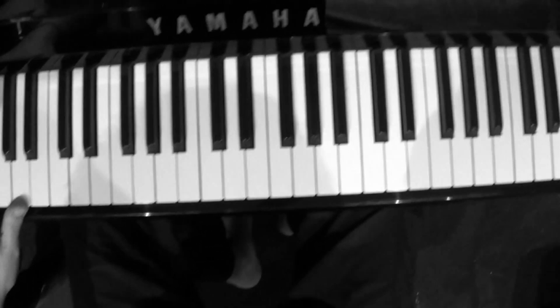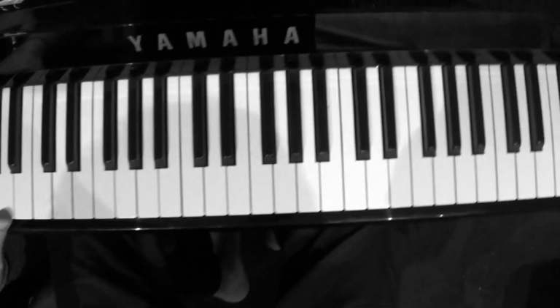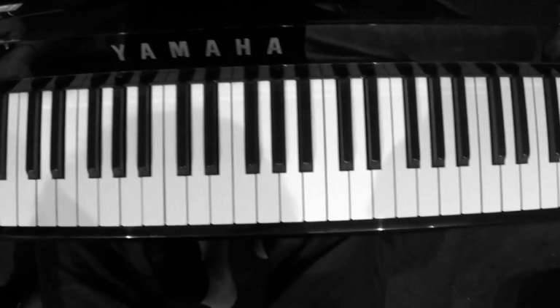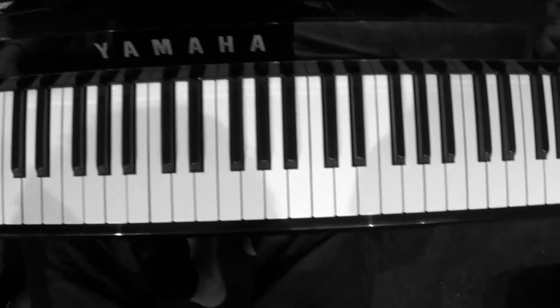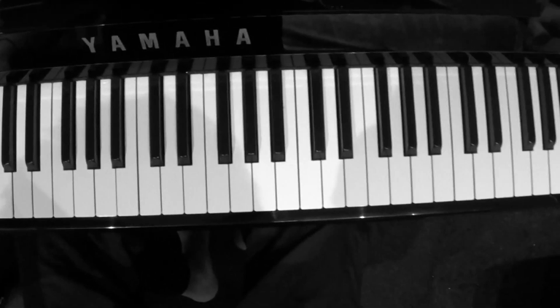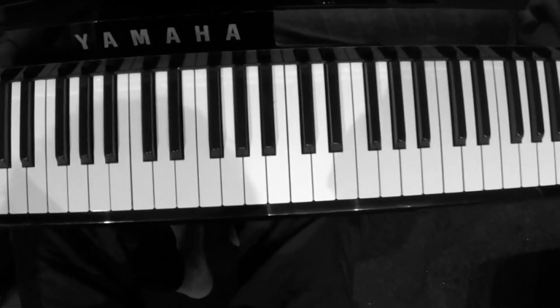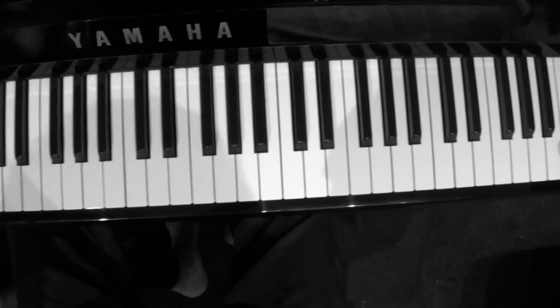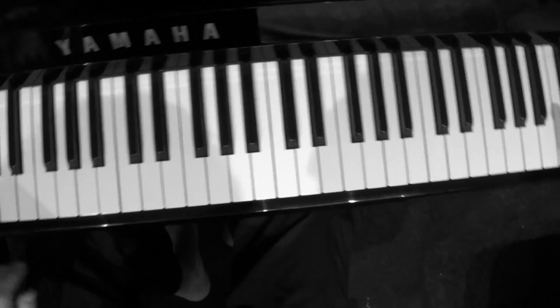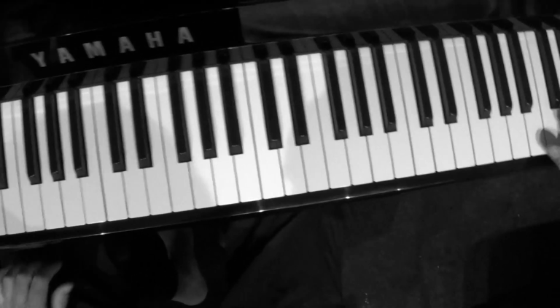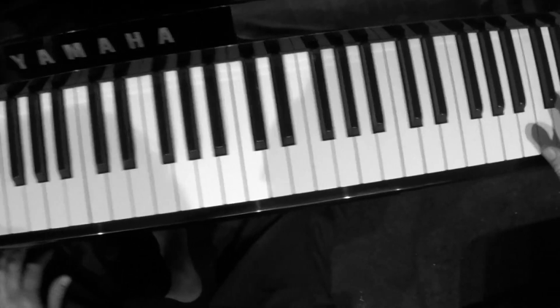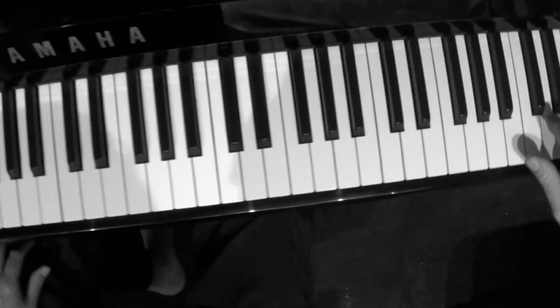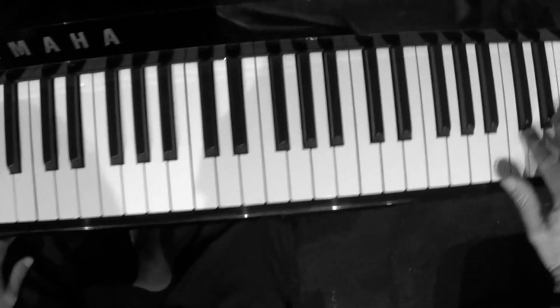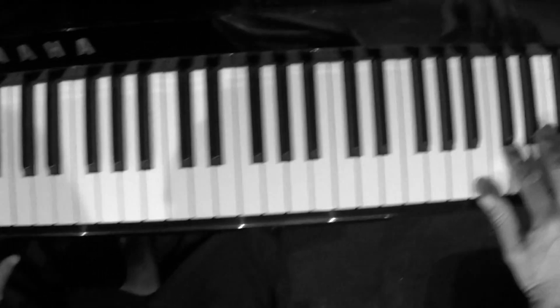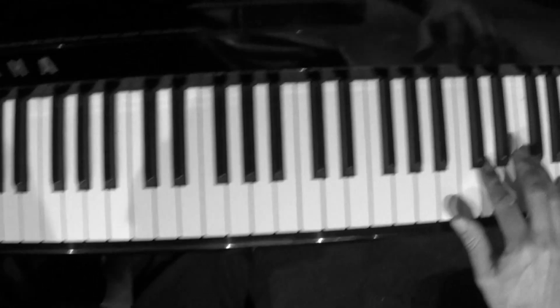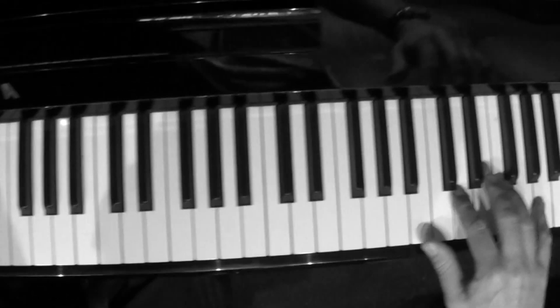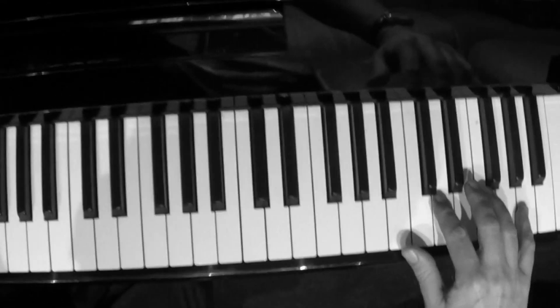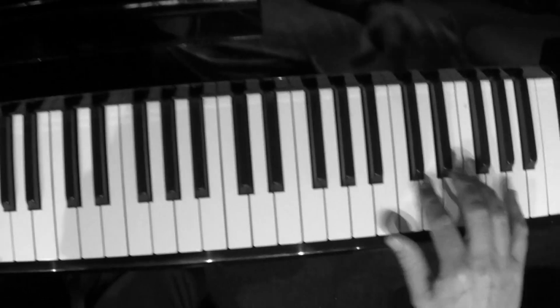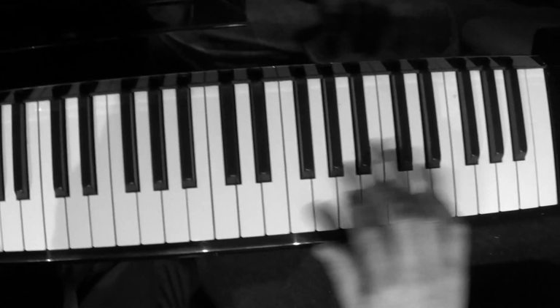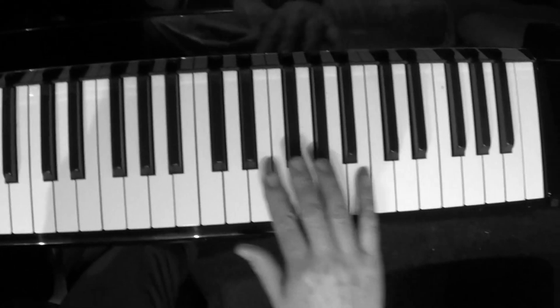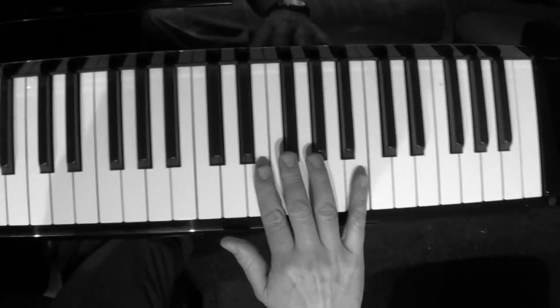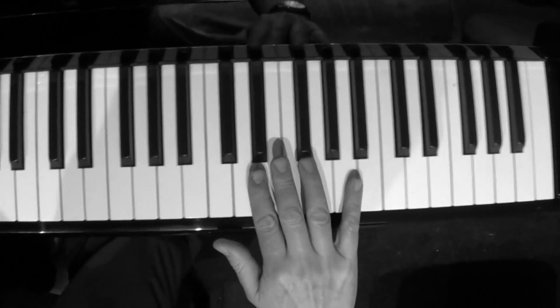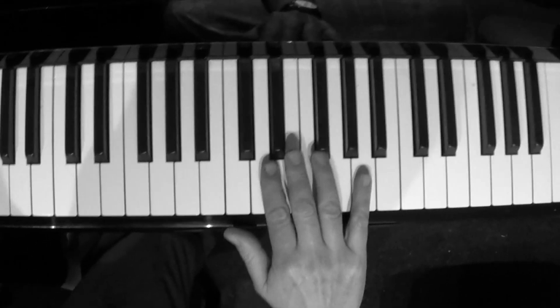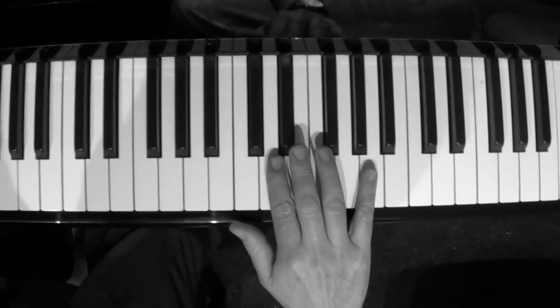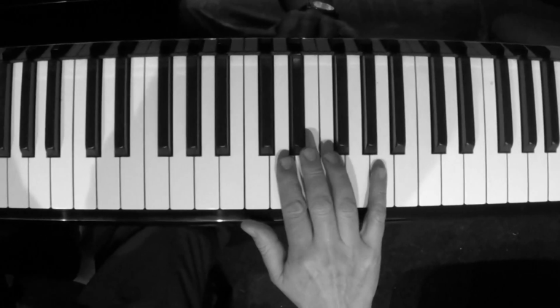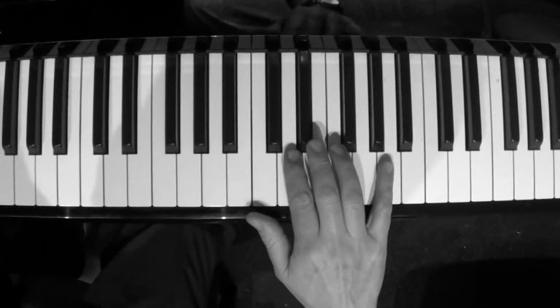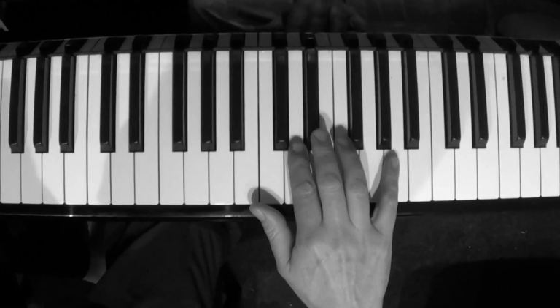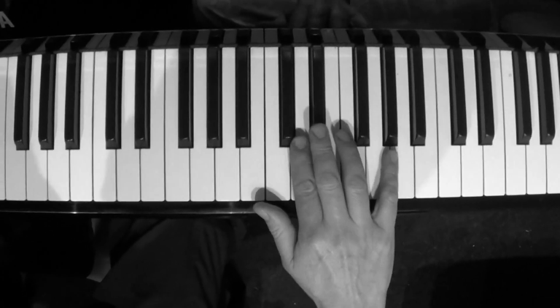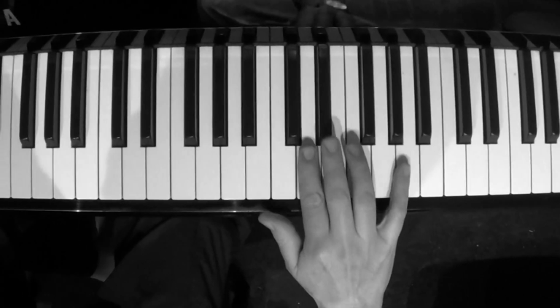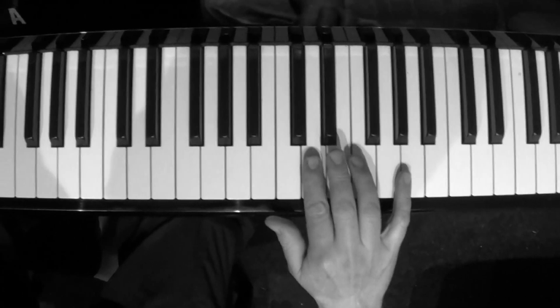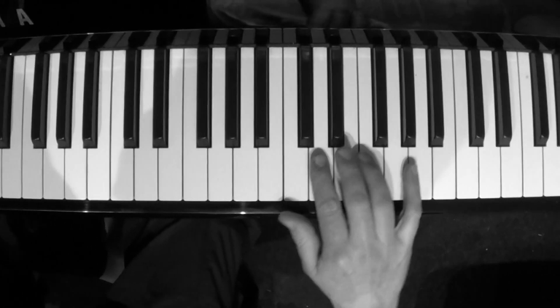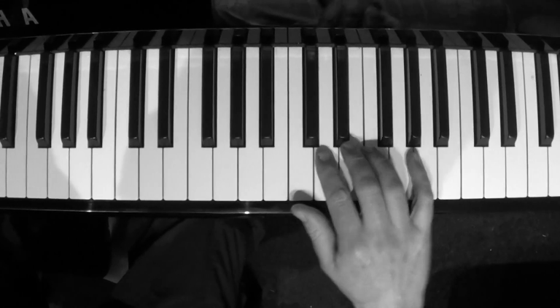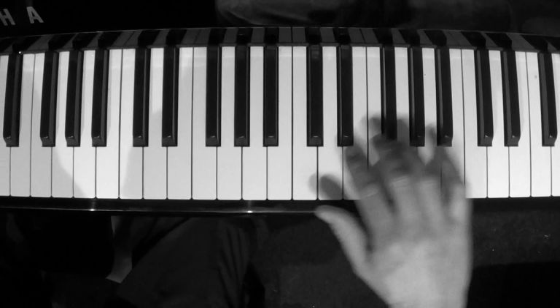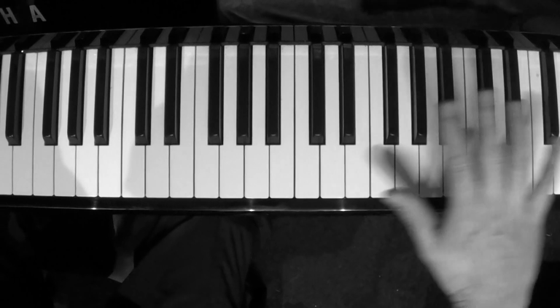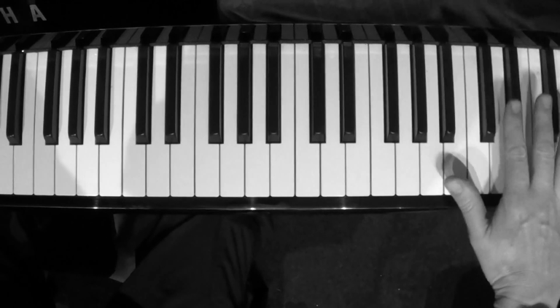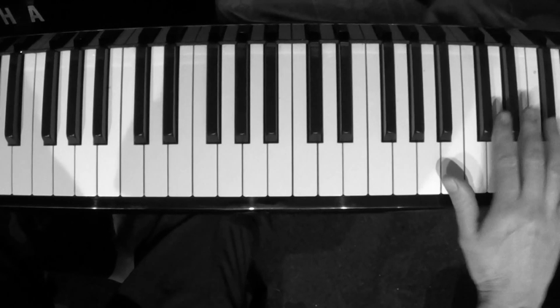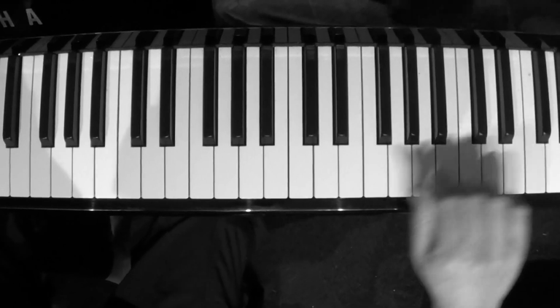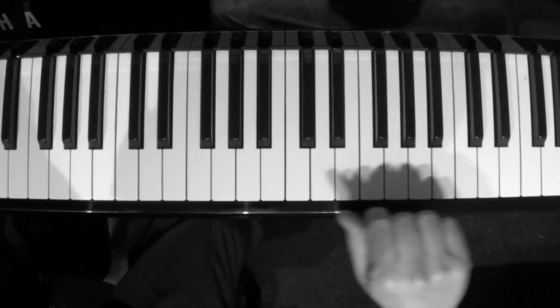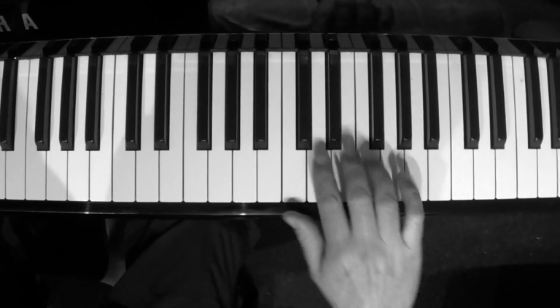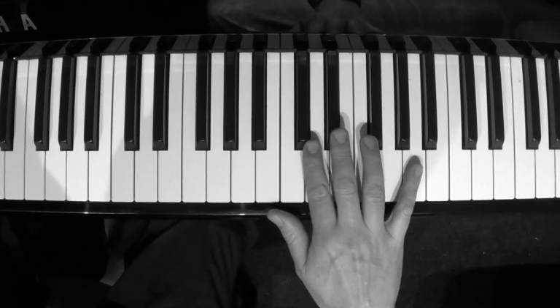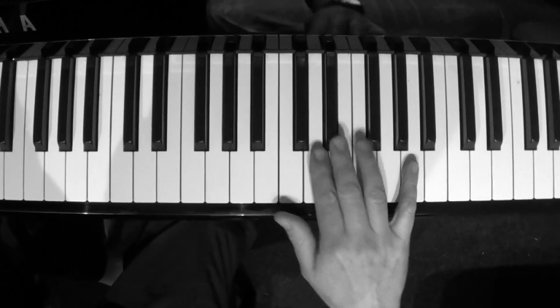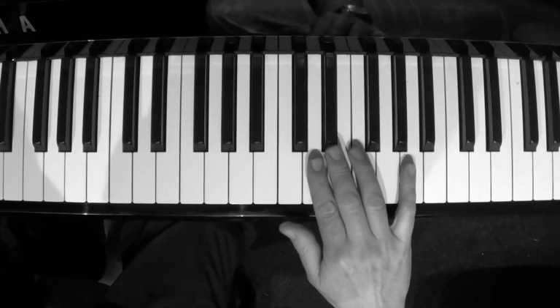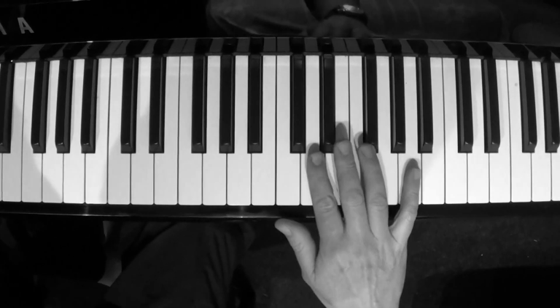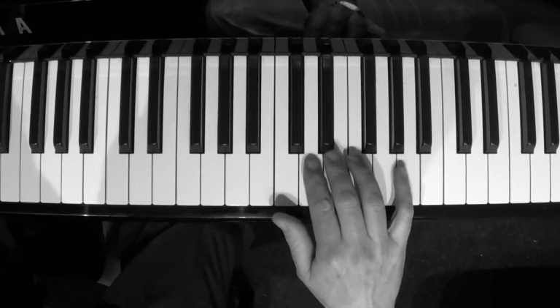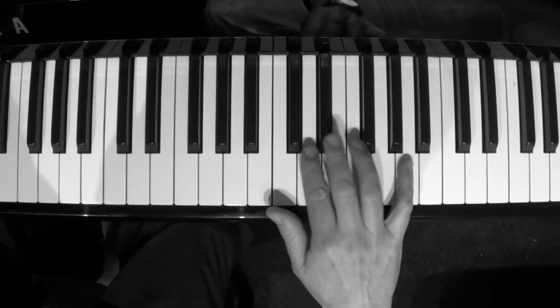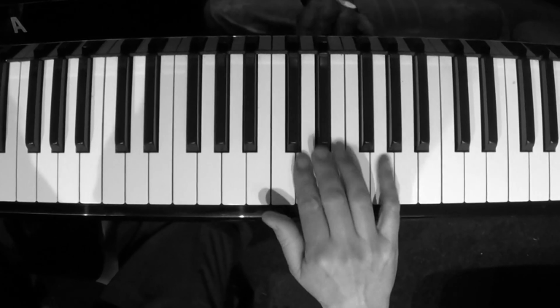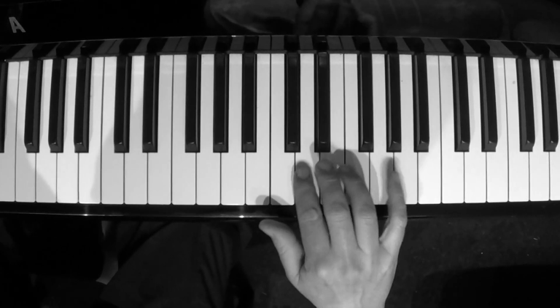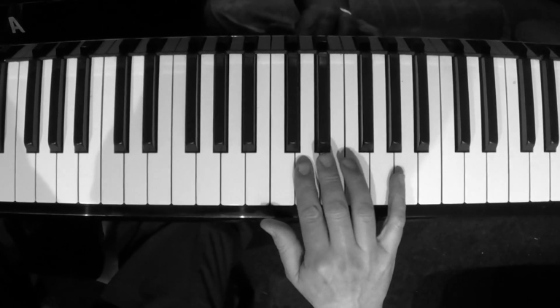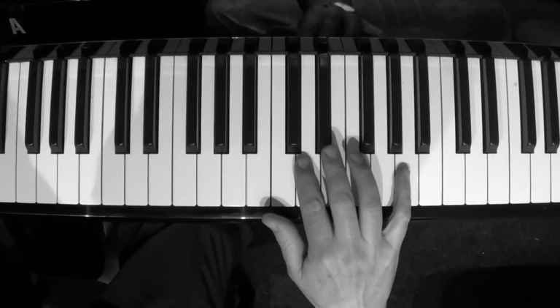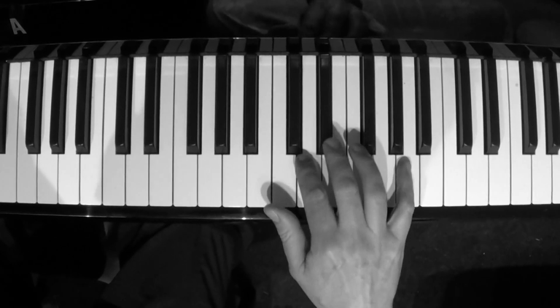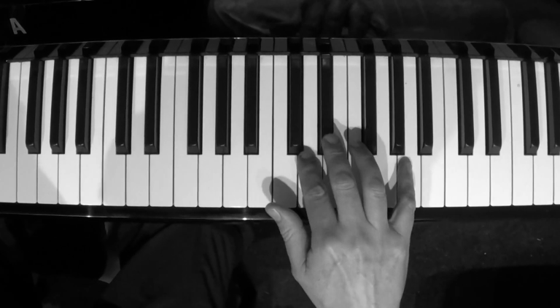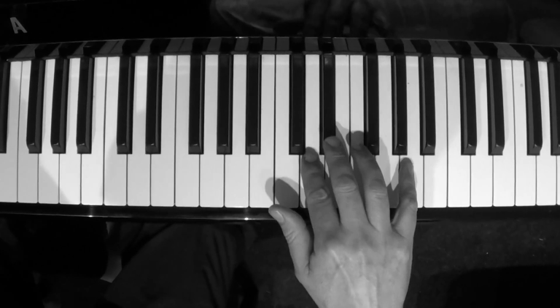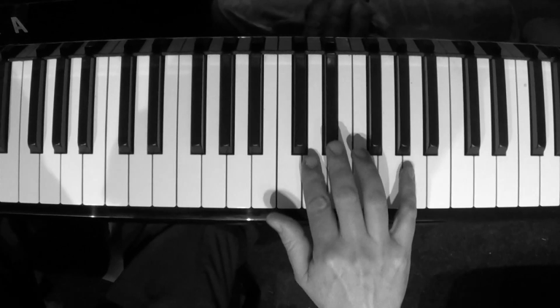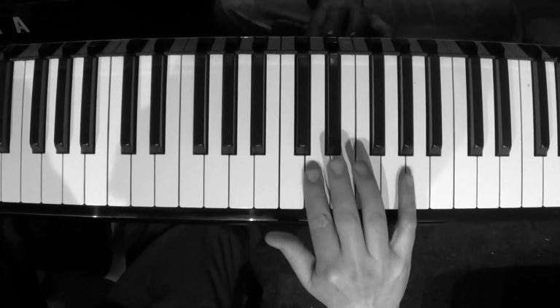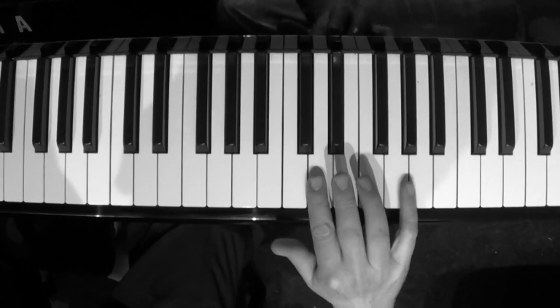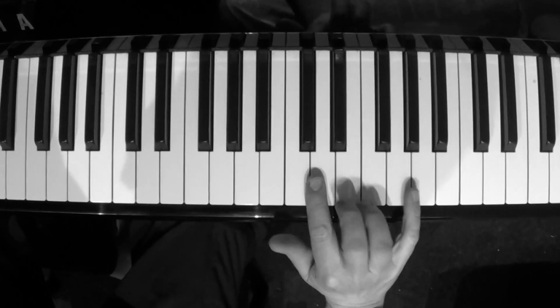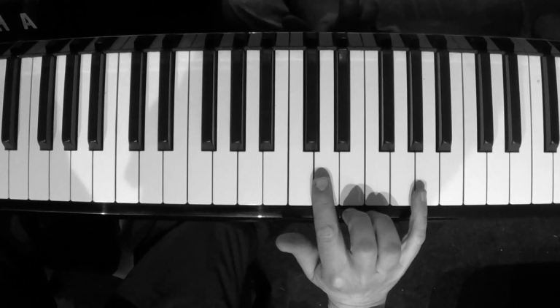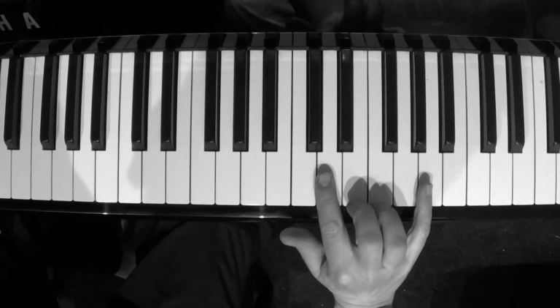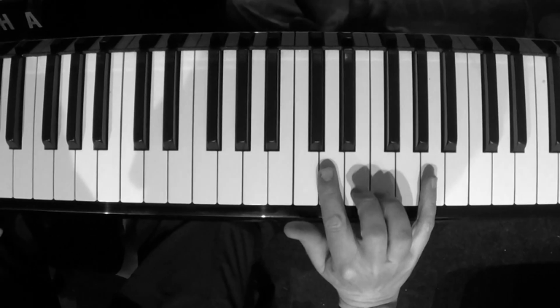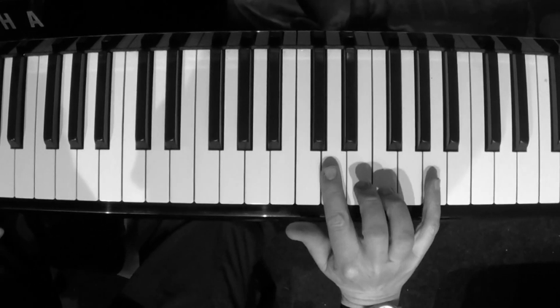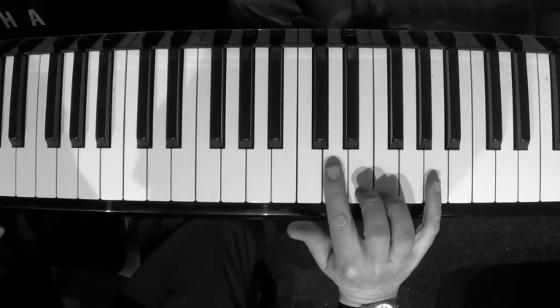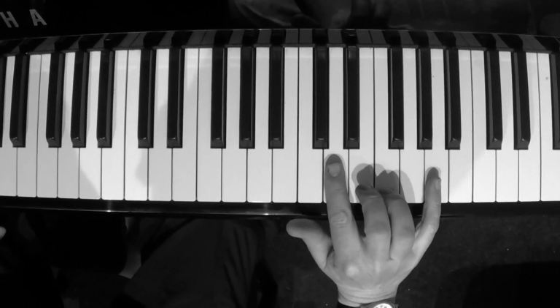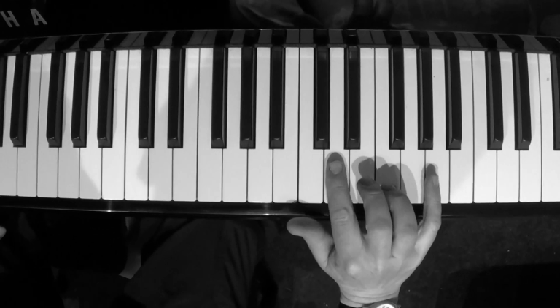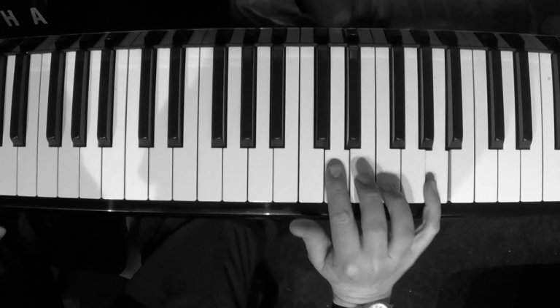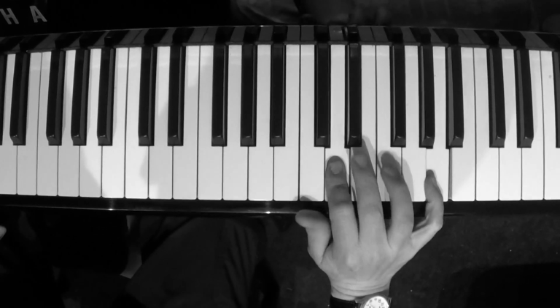I know it's really difficult to actually slow this down, but I want you to do this for five minutes a day with your right hand. Again, the essence of the riff is this.